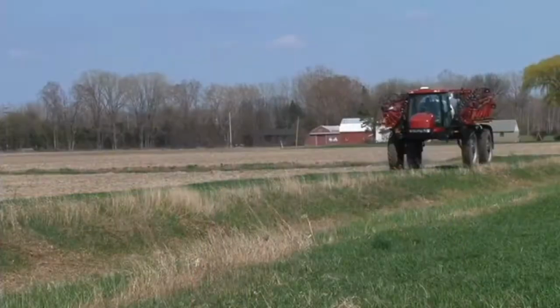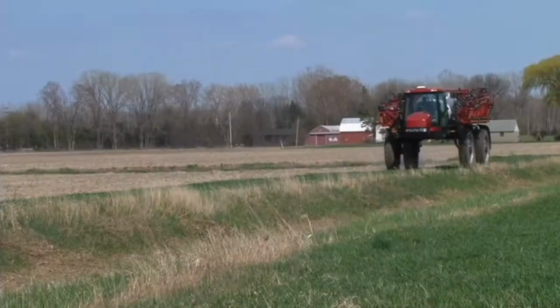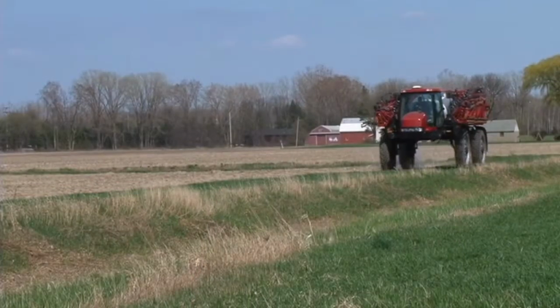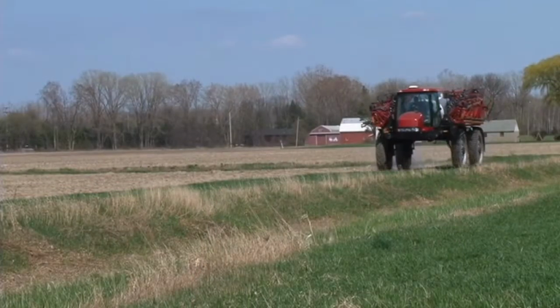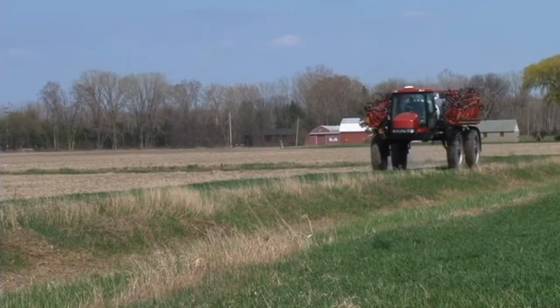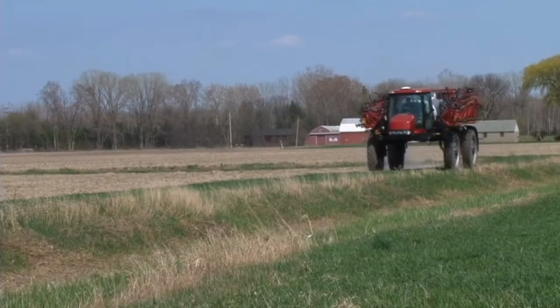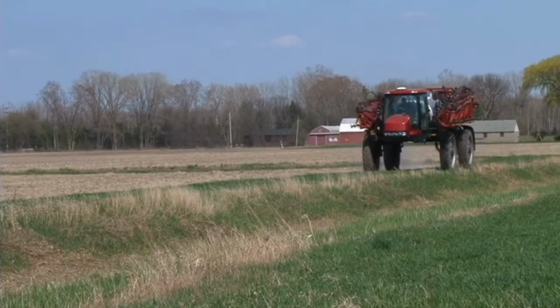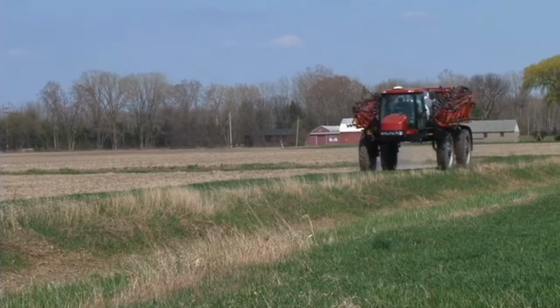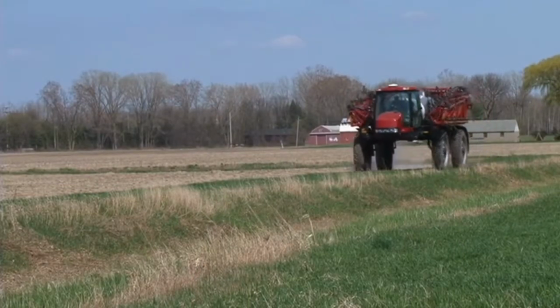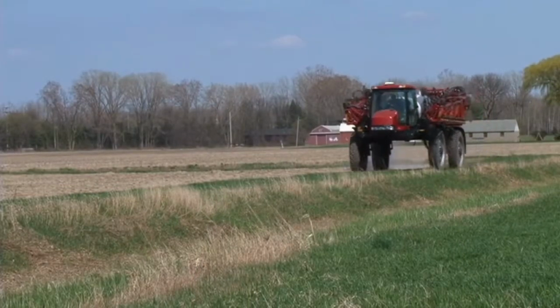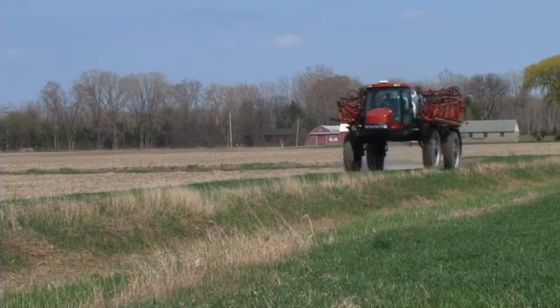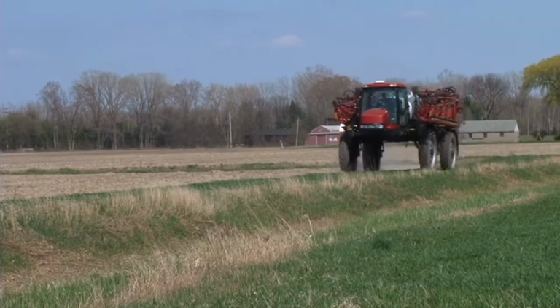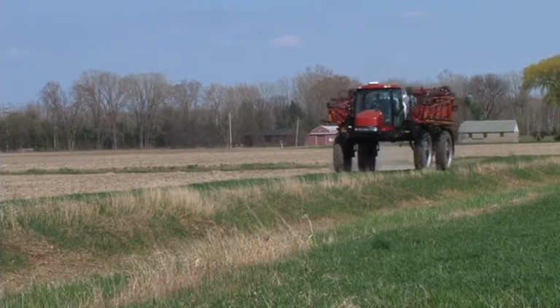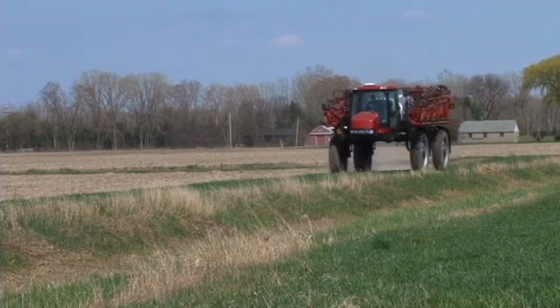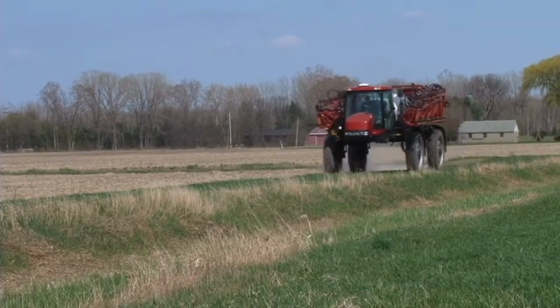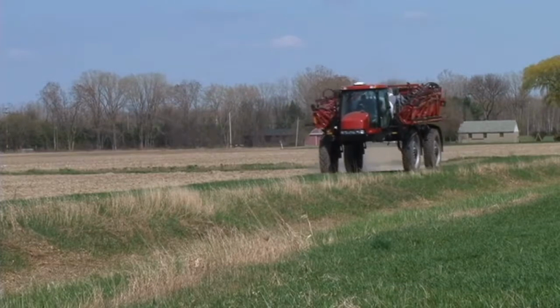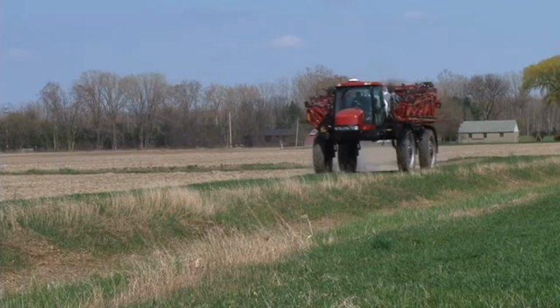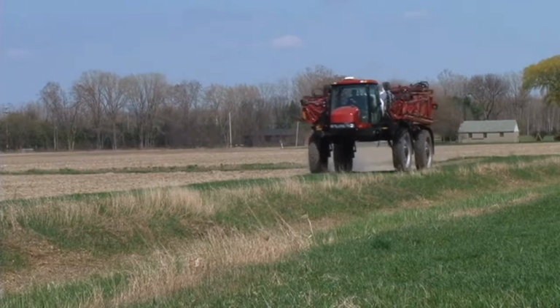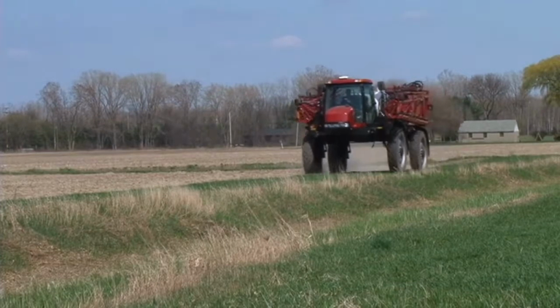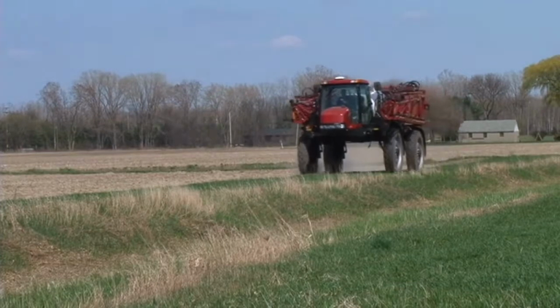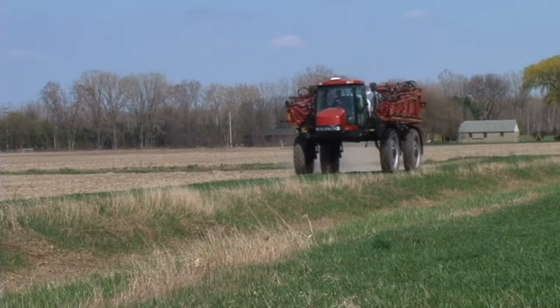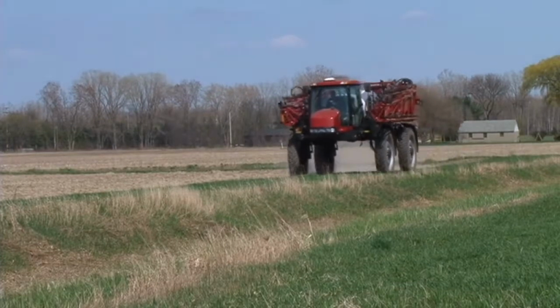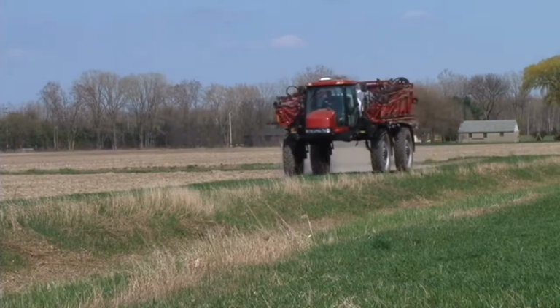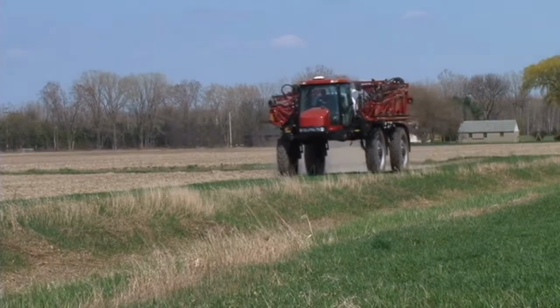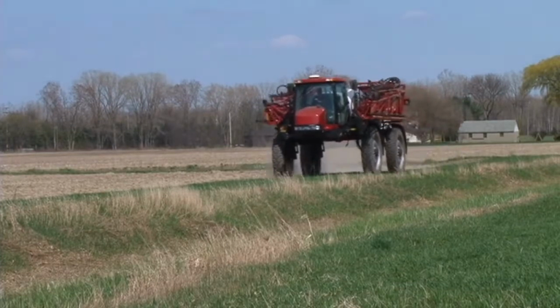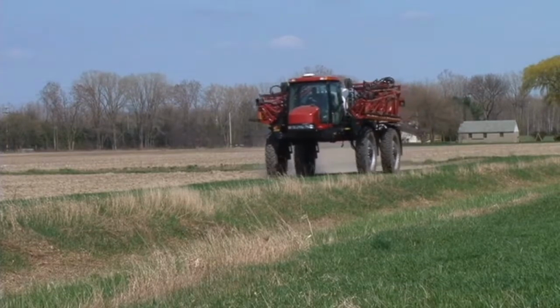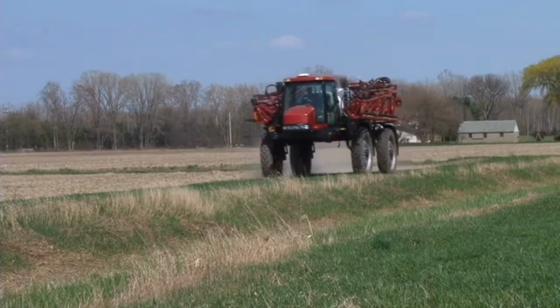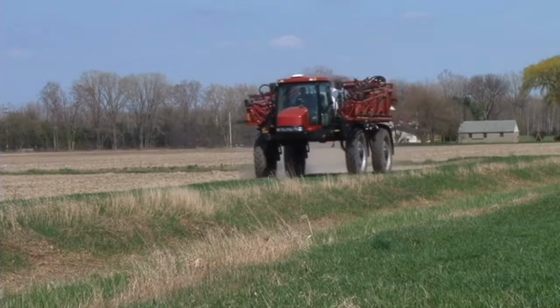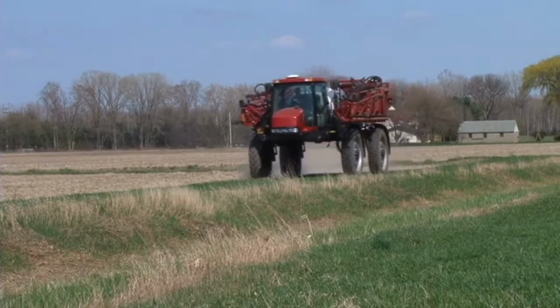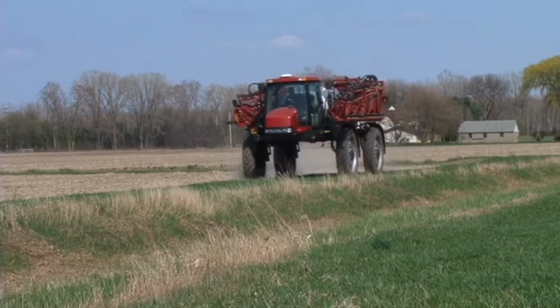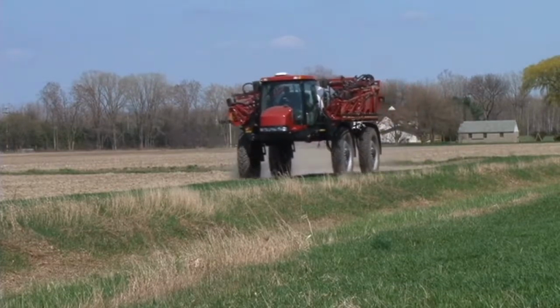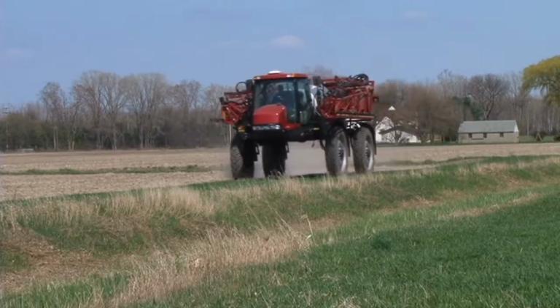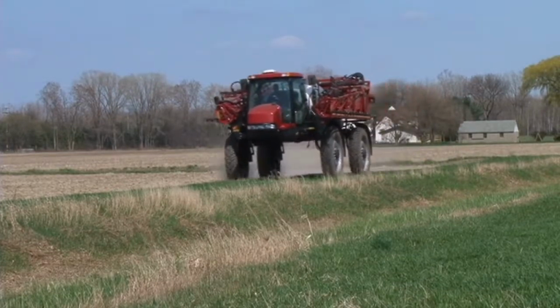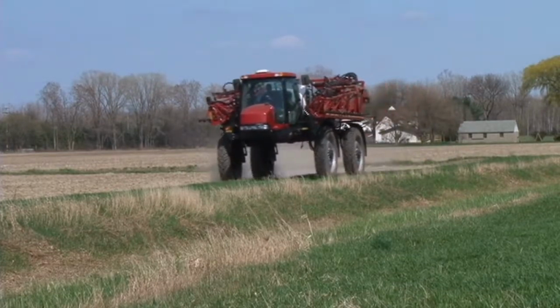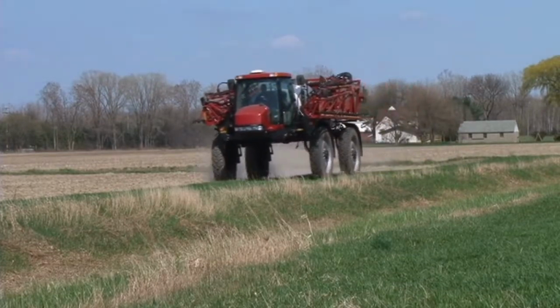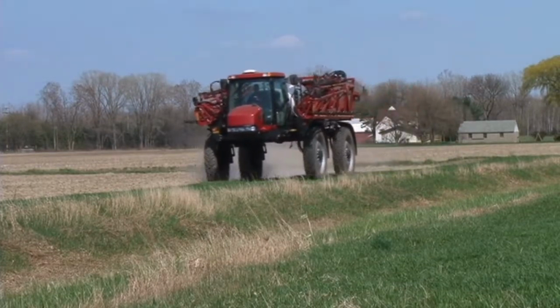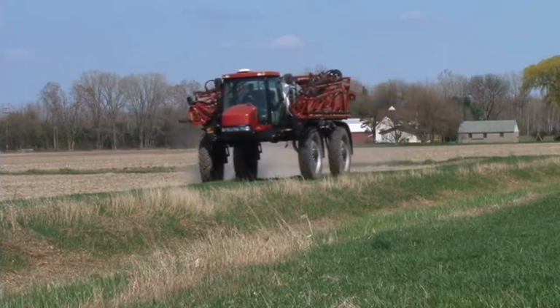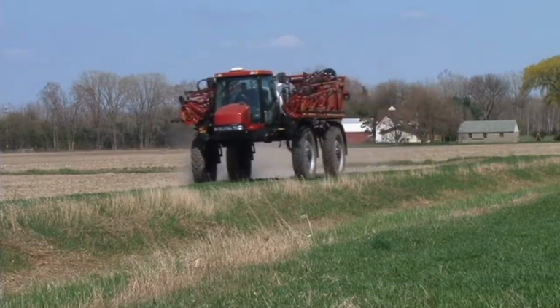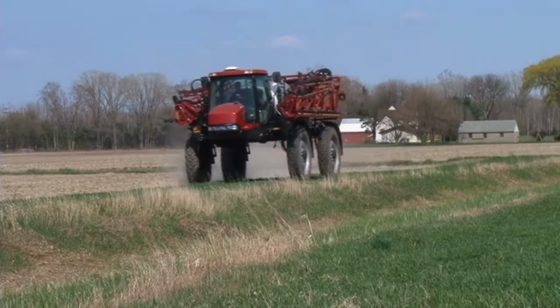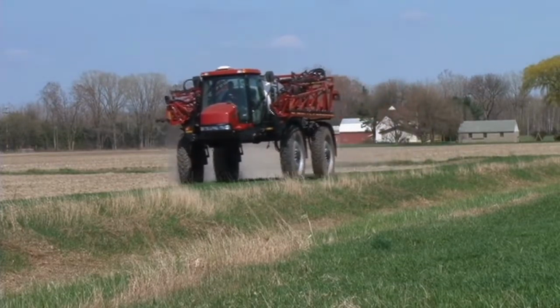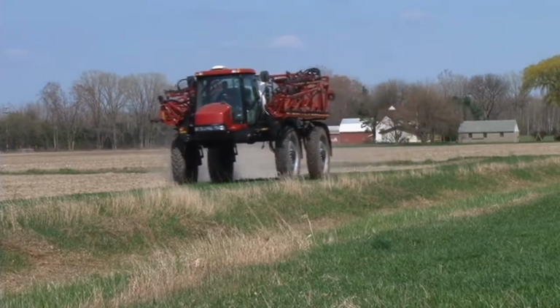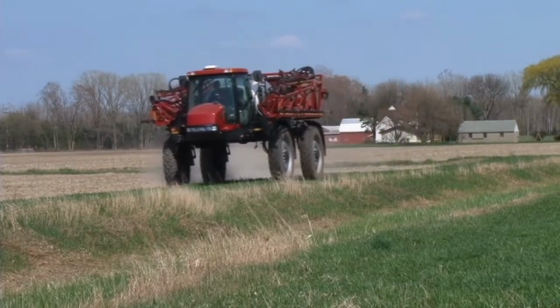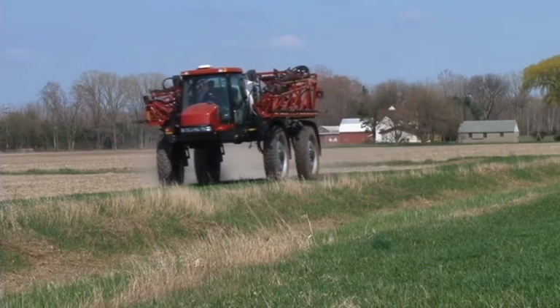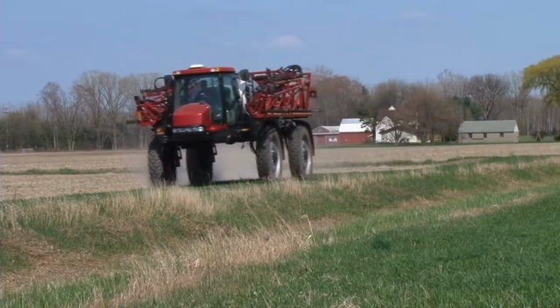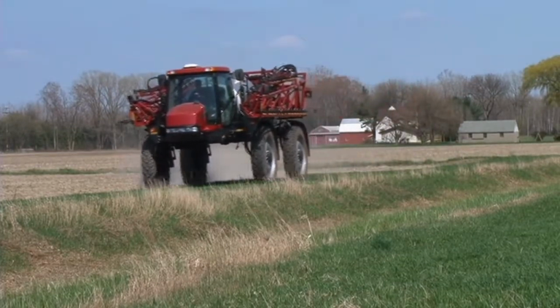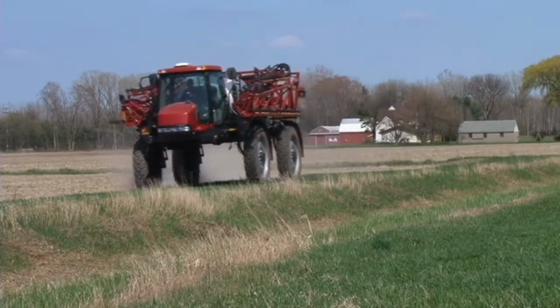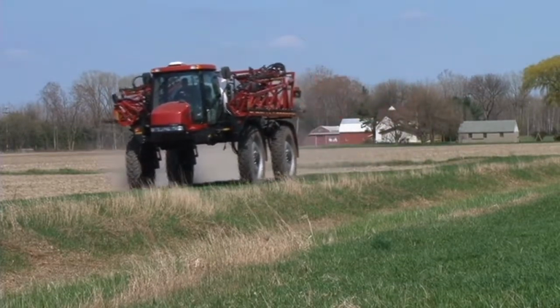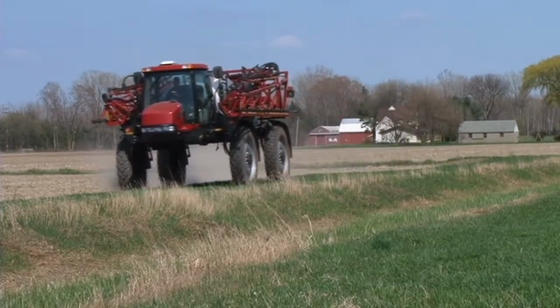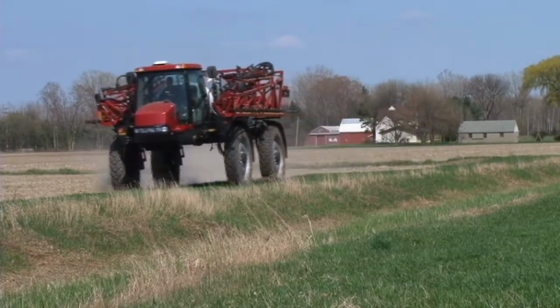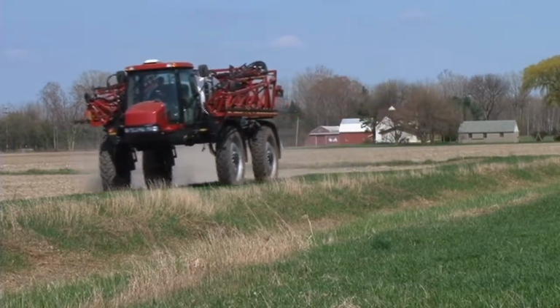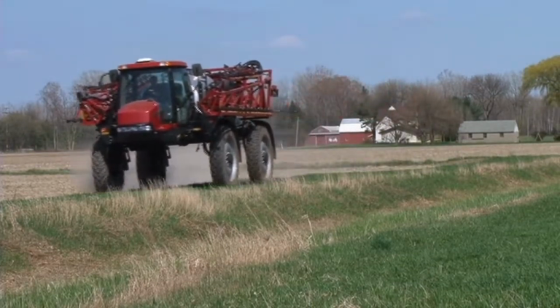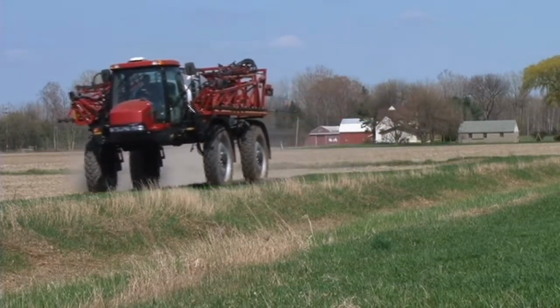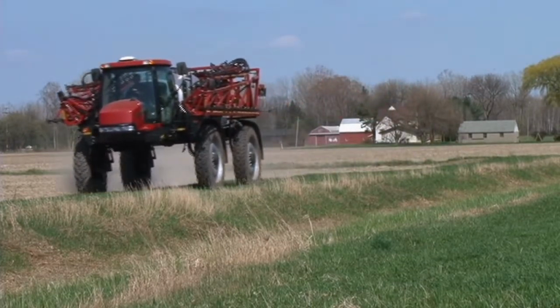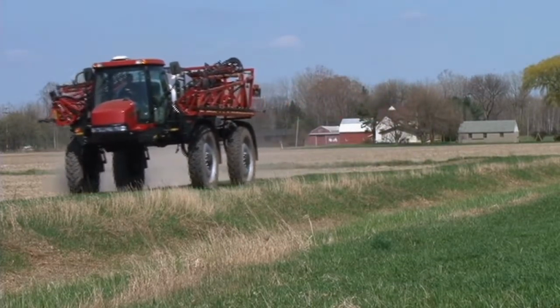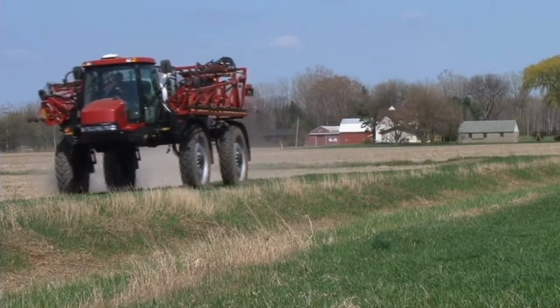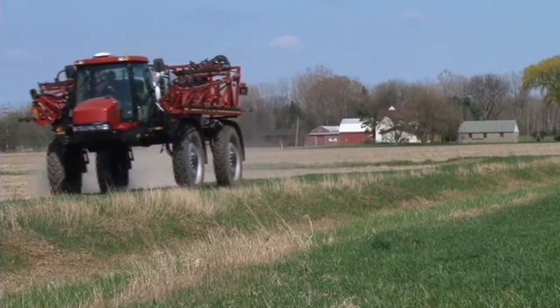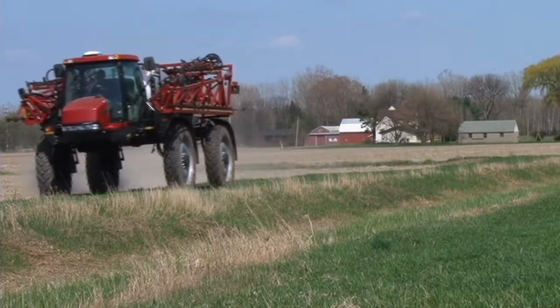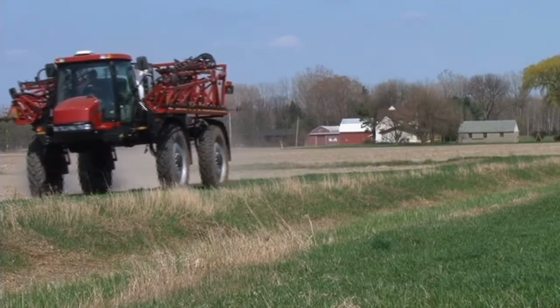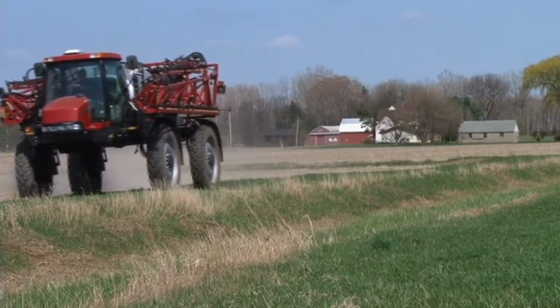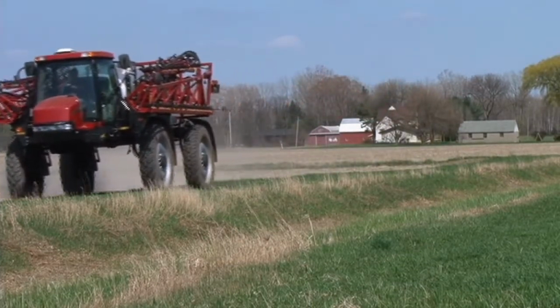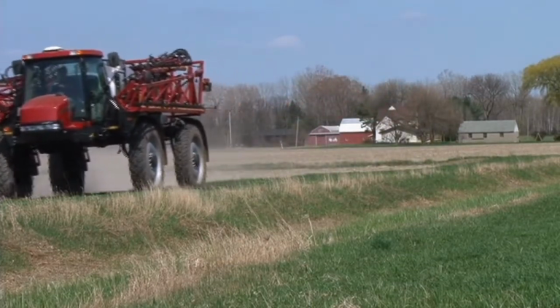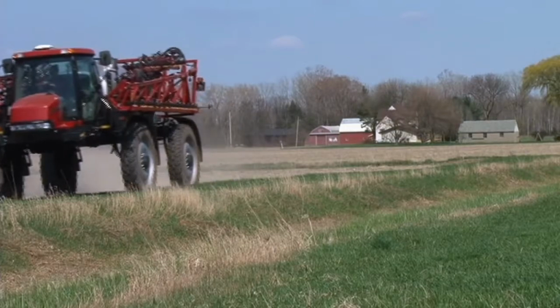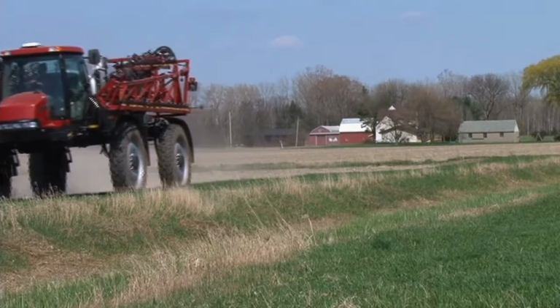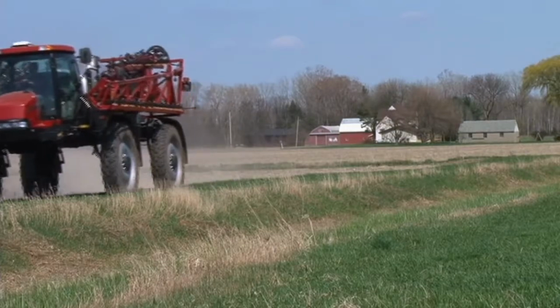We're not really experimenting anymore with the oil seed radish — we just use it. We've been doing that since 1999, using oil seed radish on all our wheat acres.